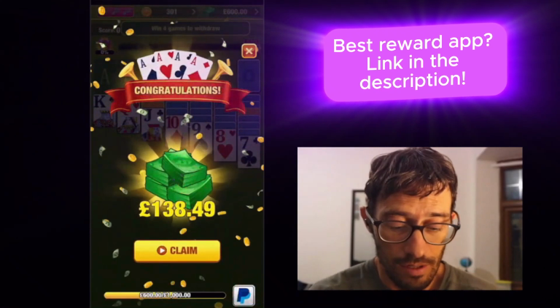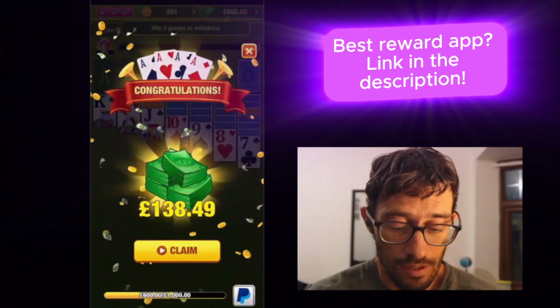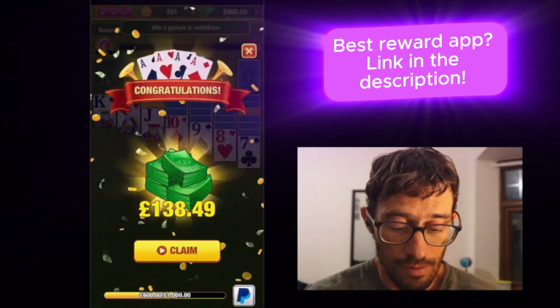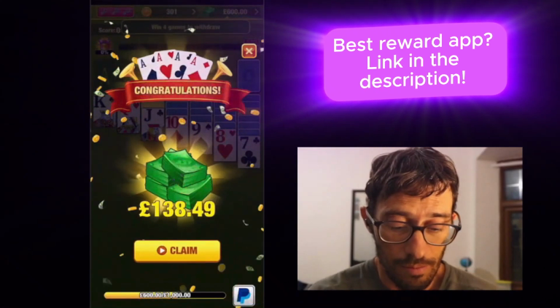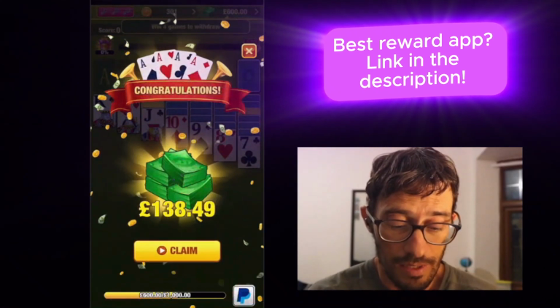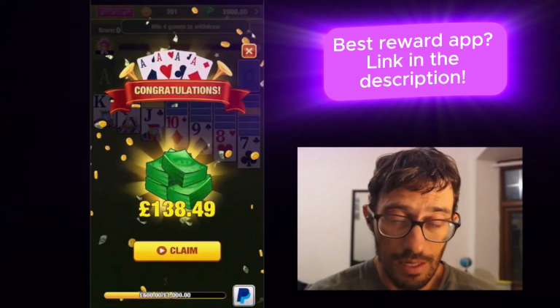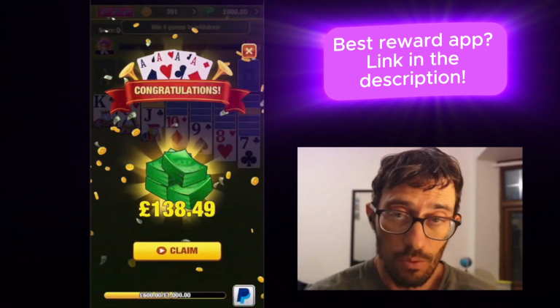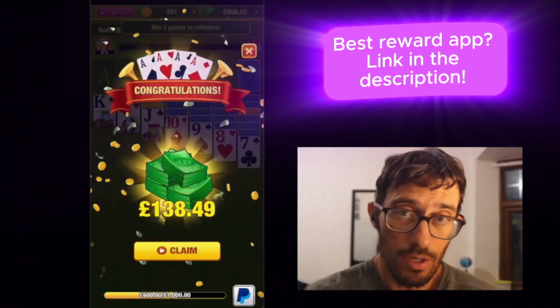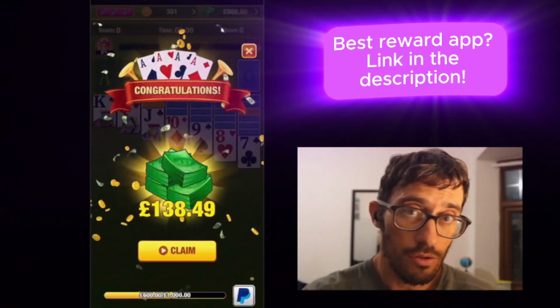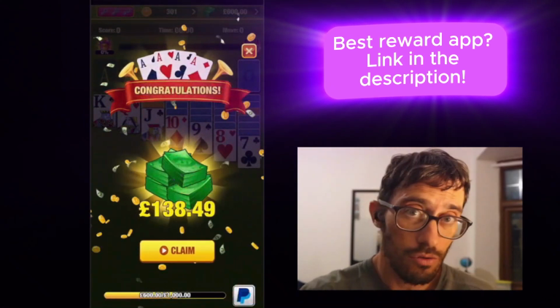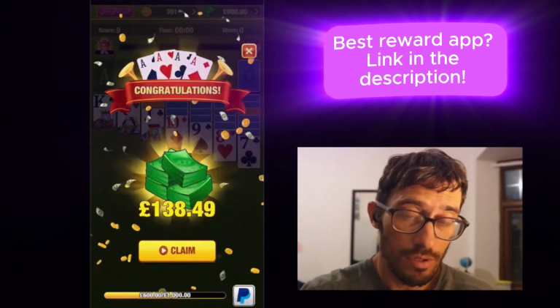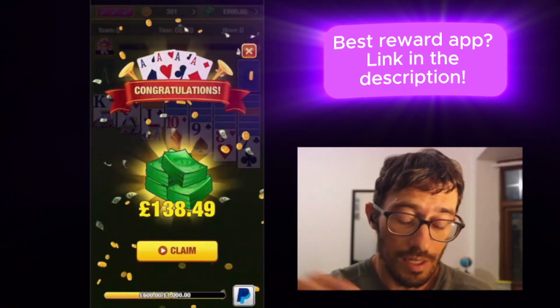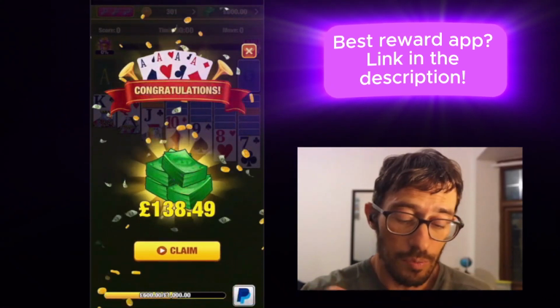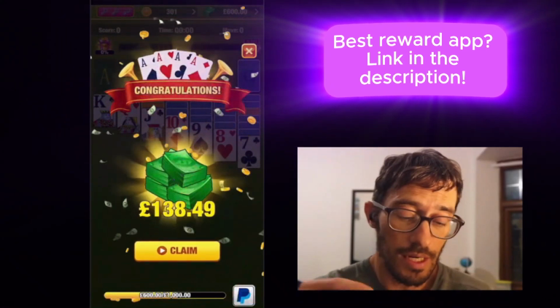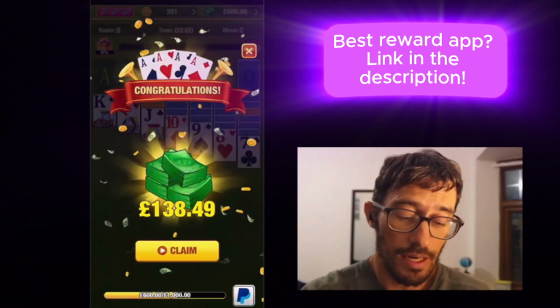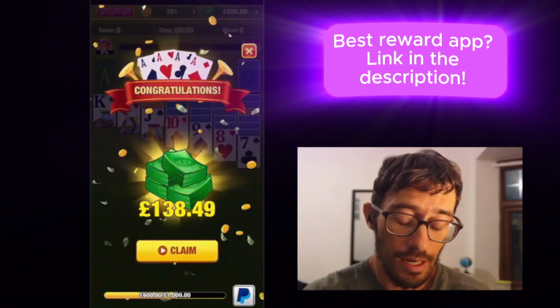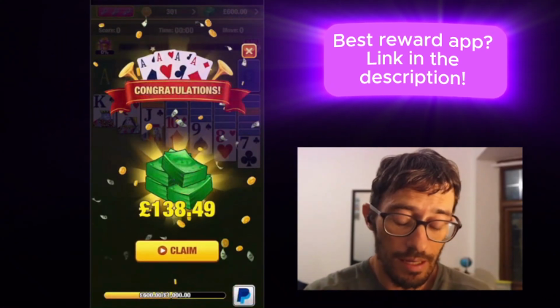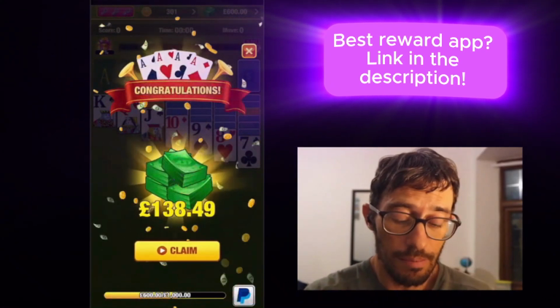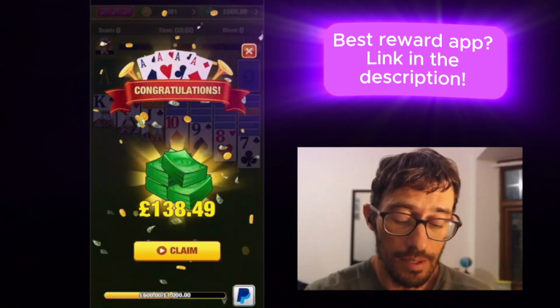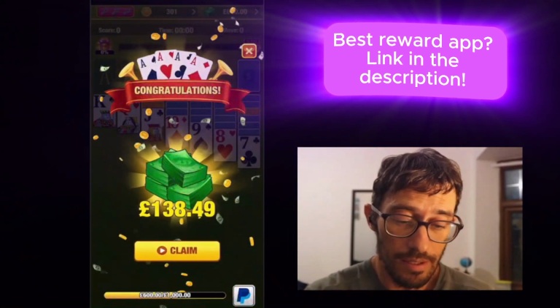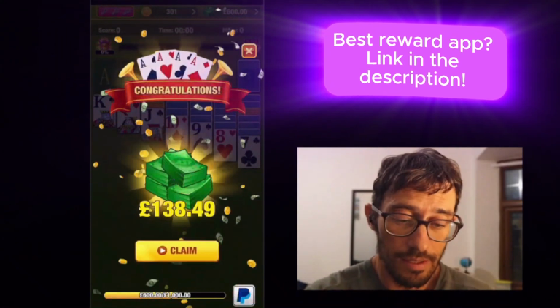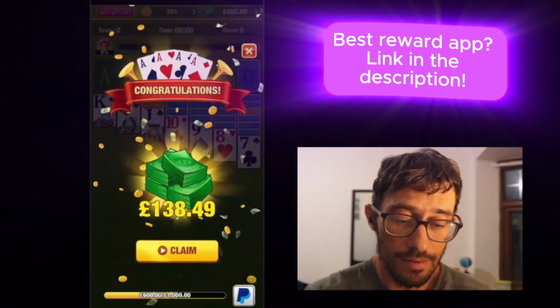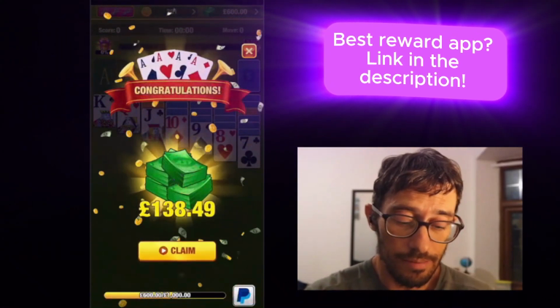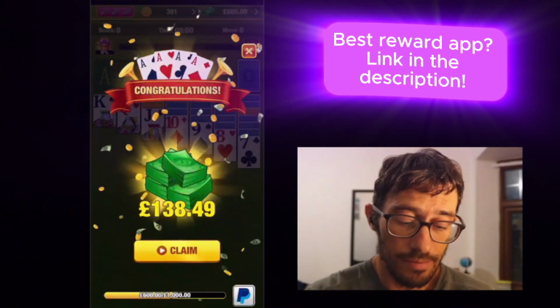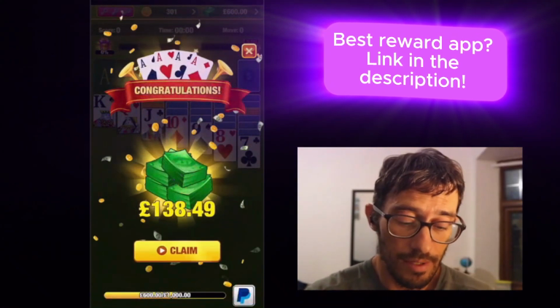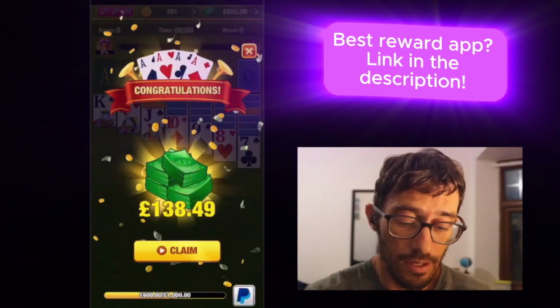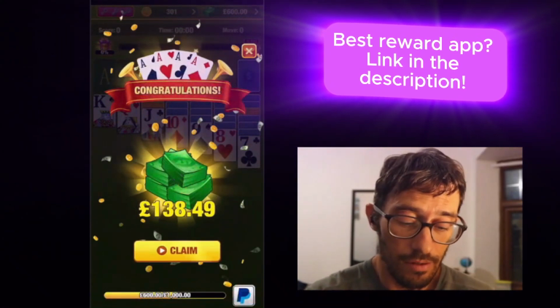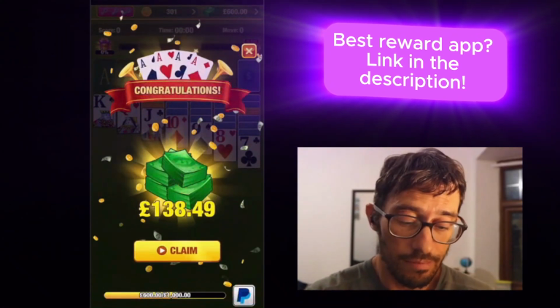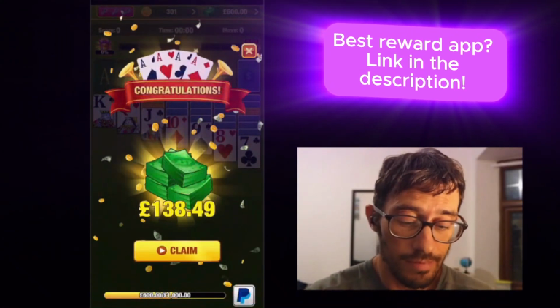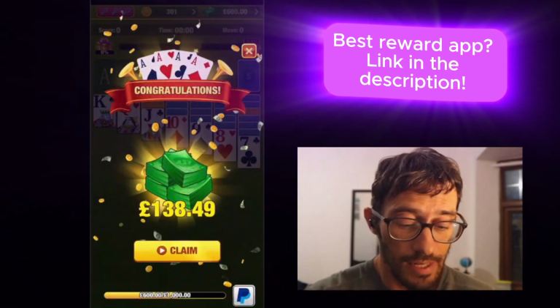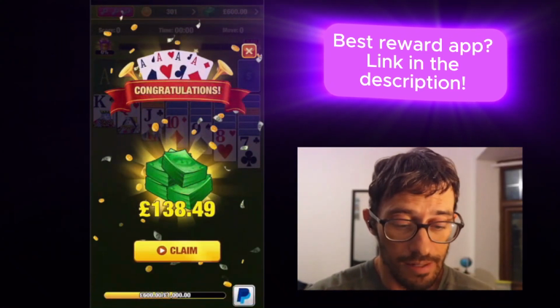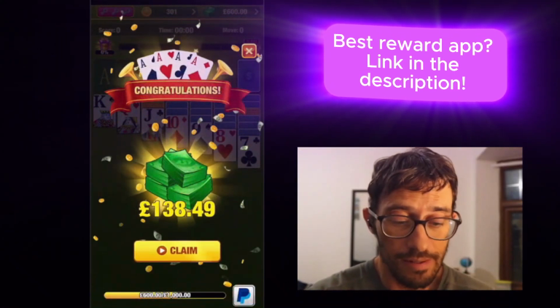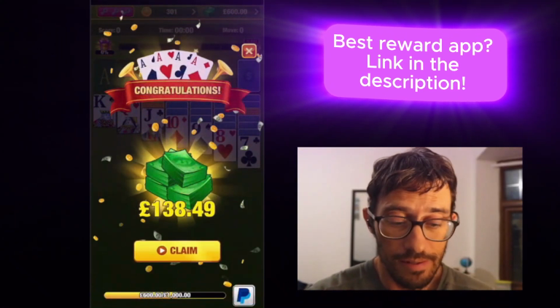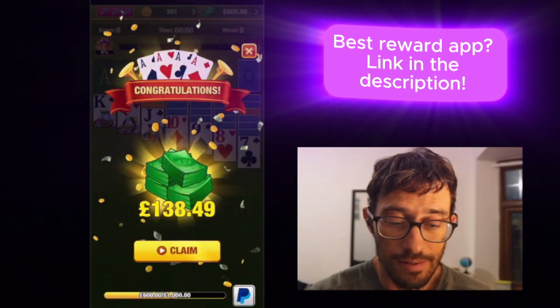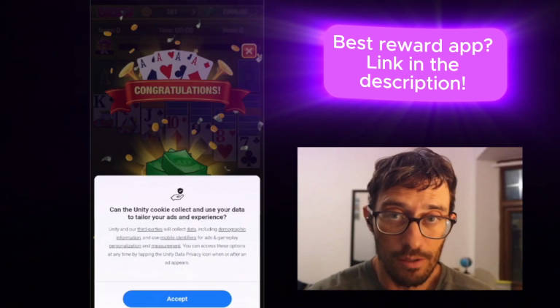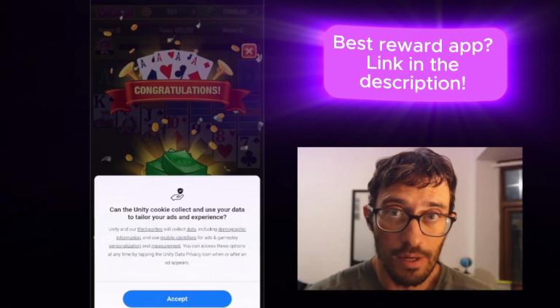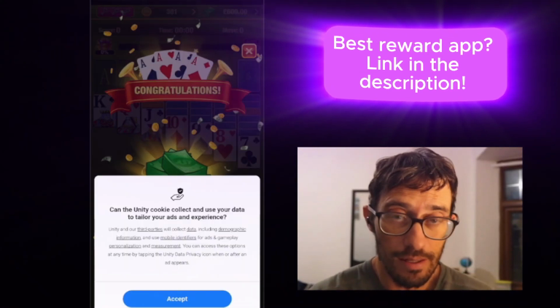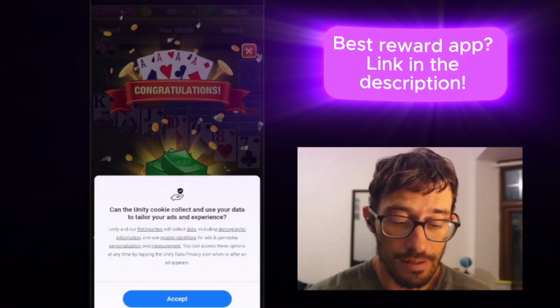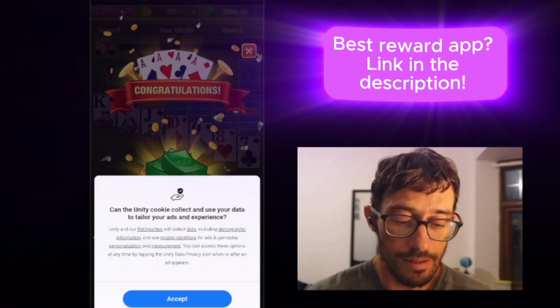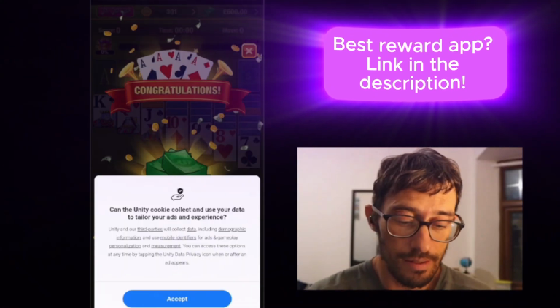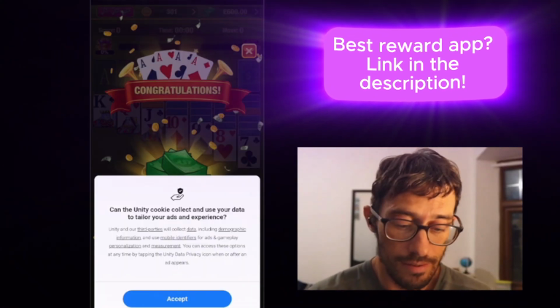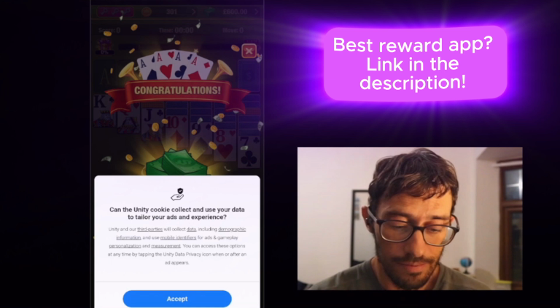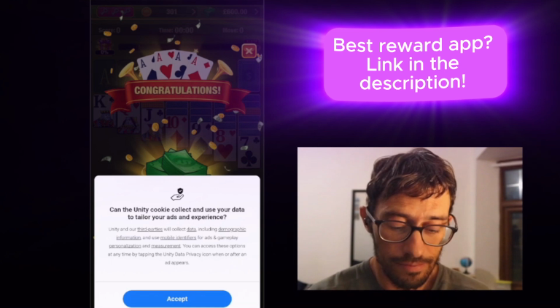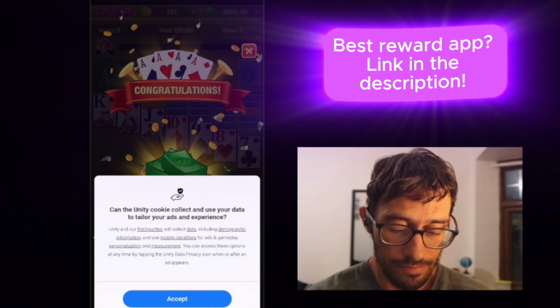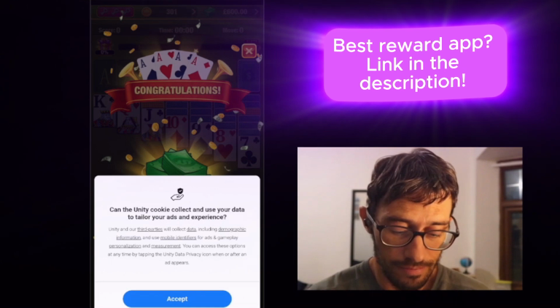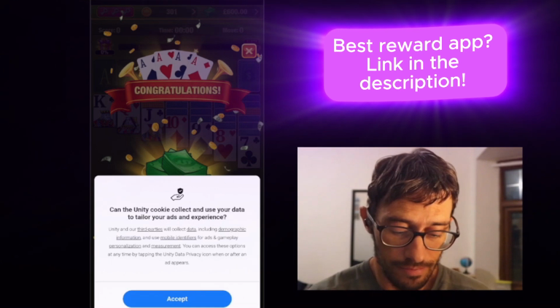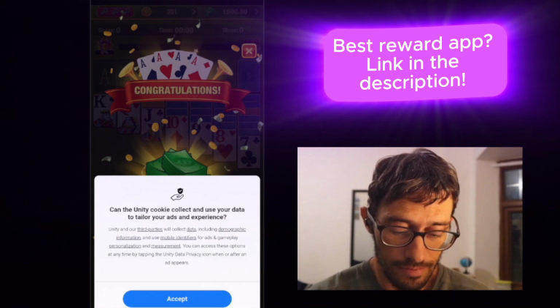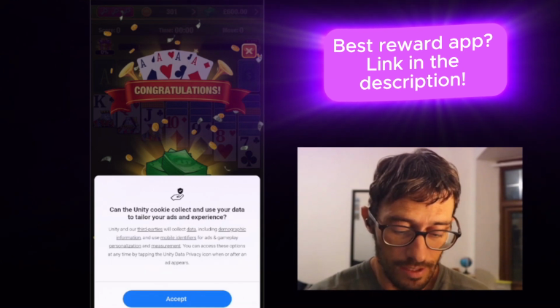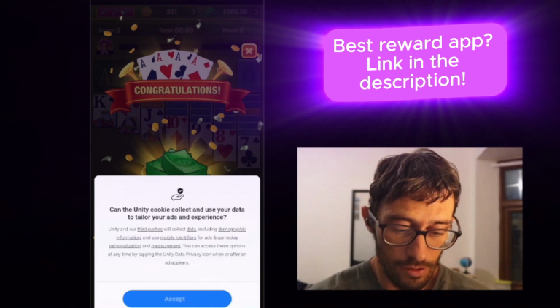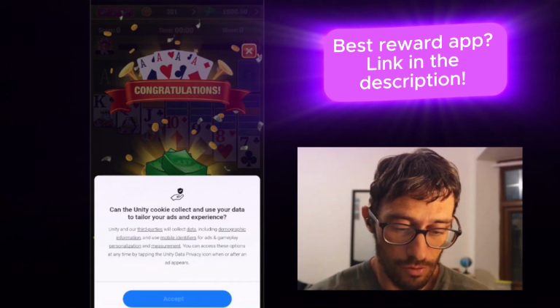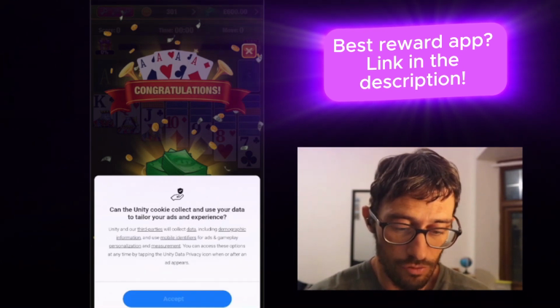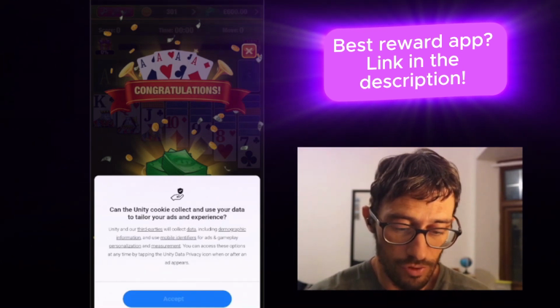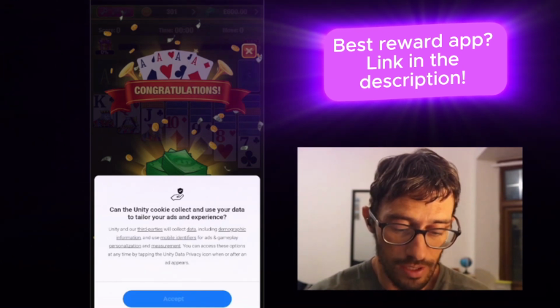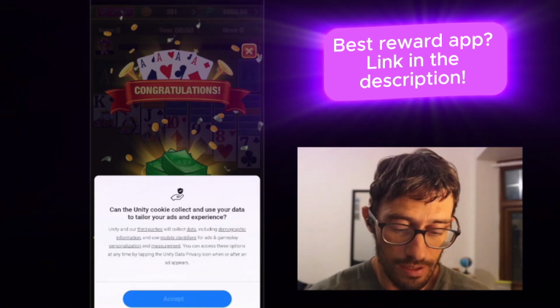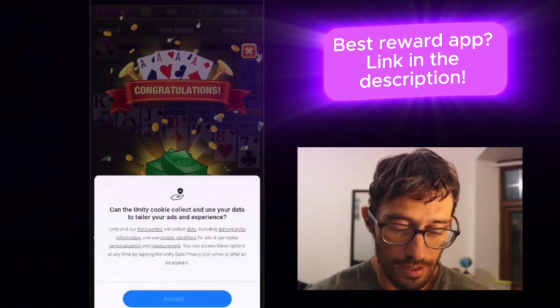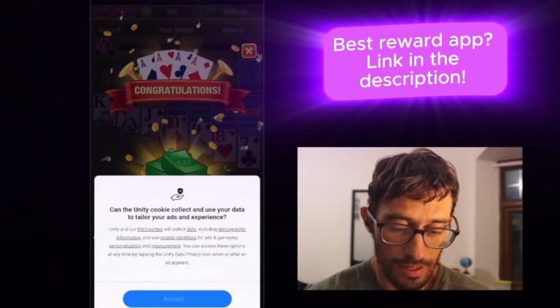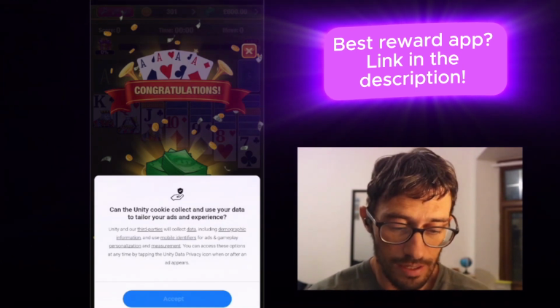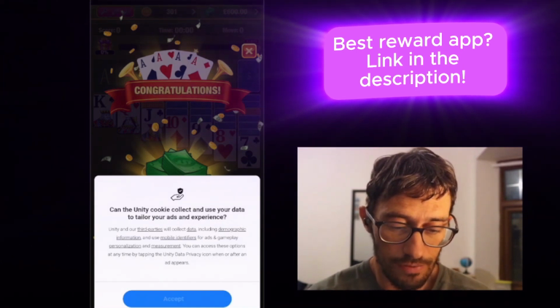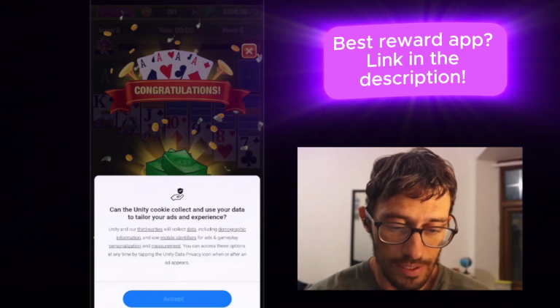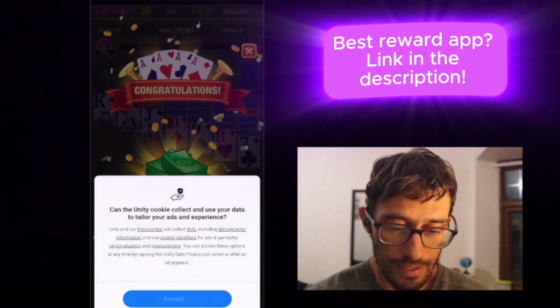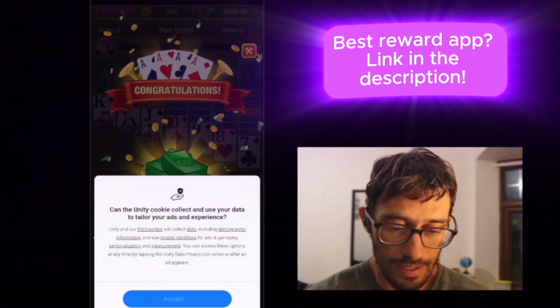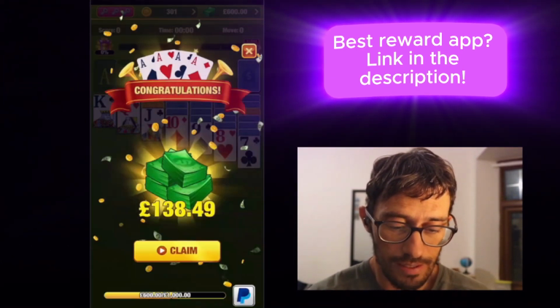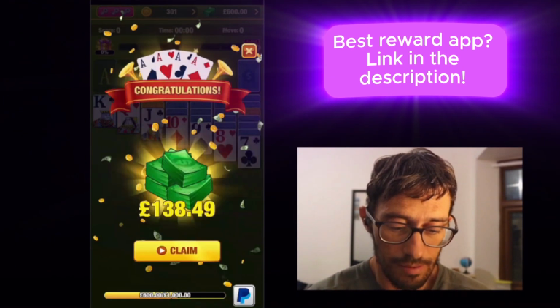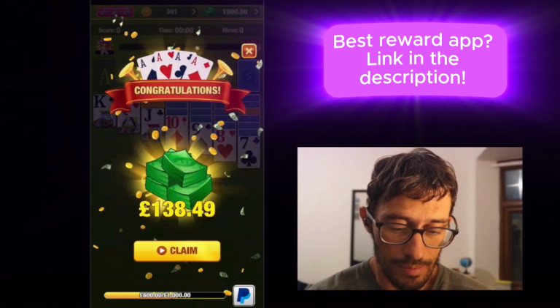Then you can spin the lucky wheel and you win another 130 to 80 pounds. But they want you to tap the claim button, and yes — you guessed it — this will trigger an advertisement.